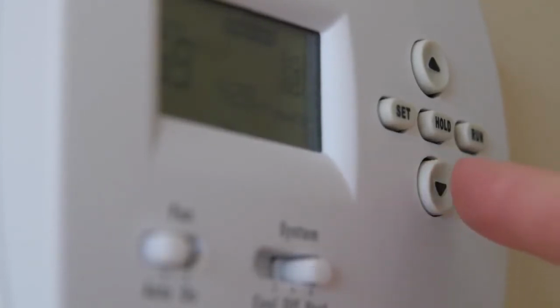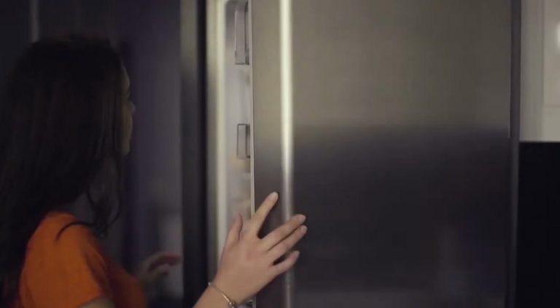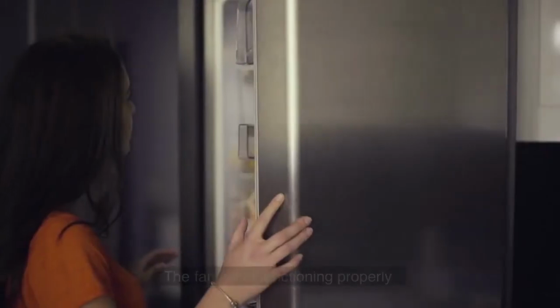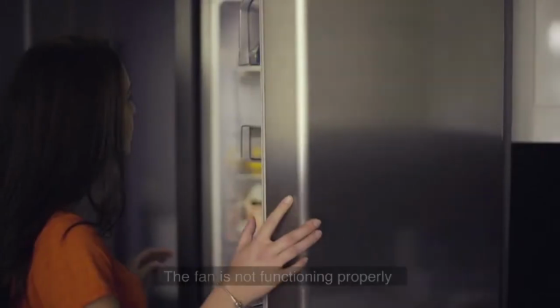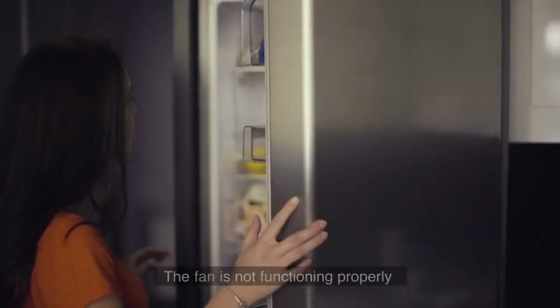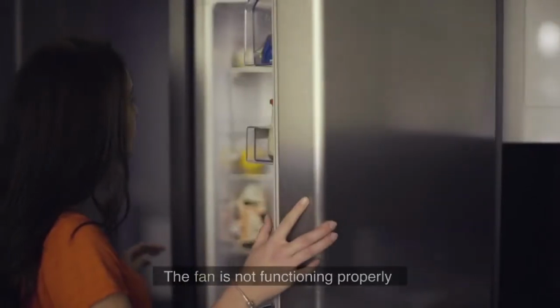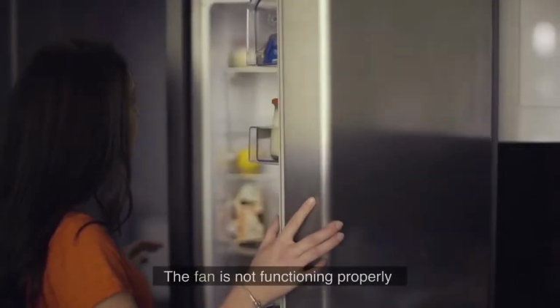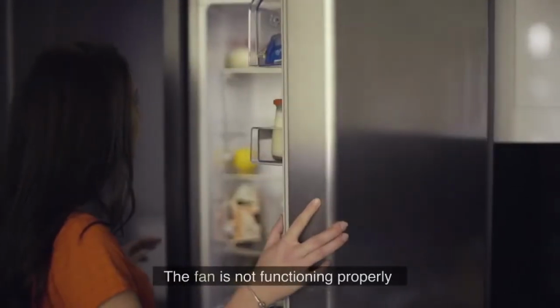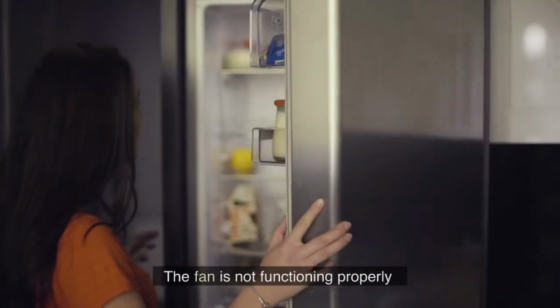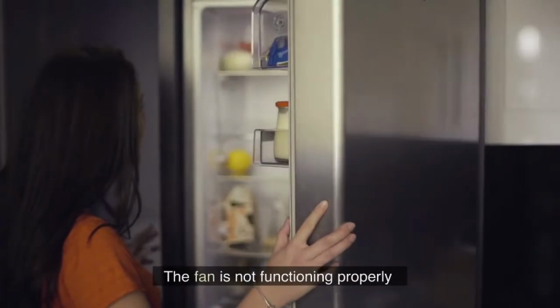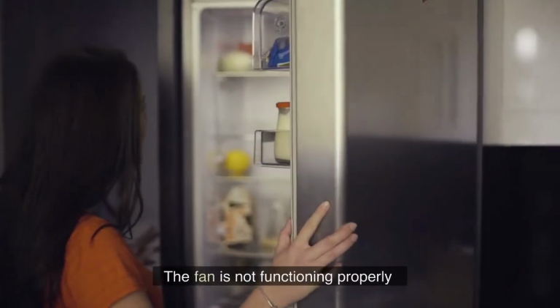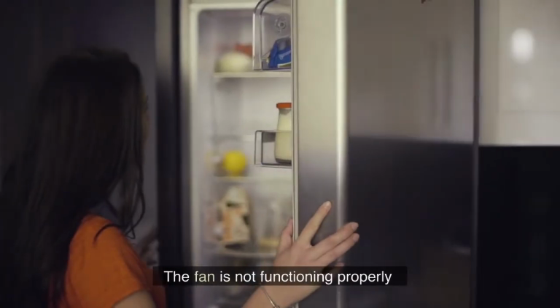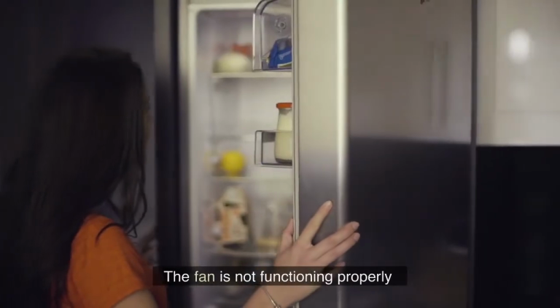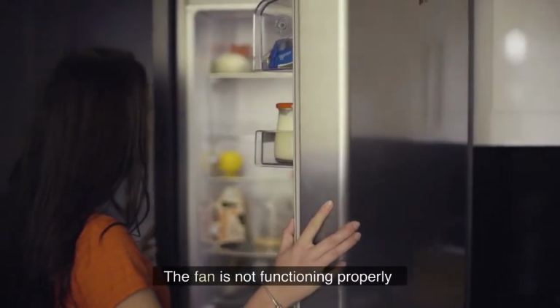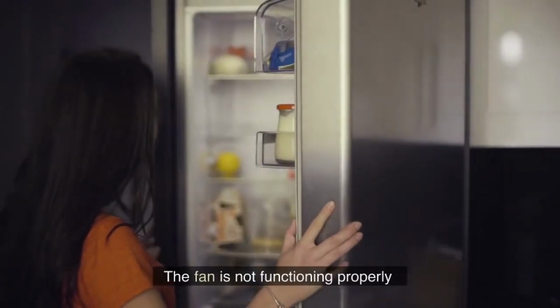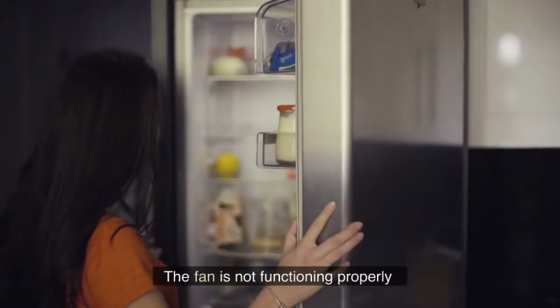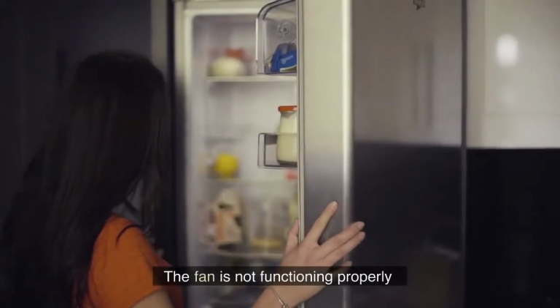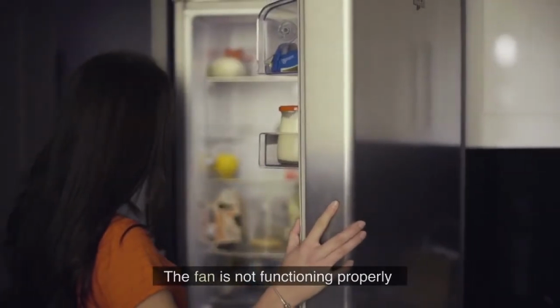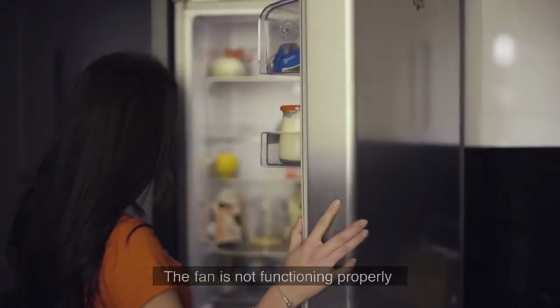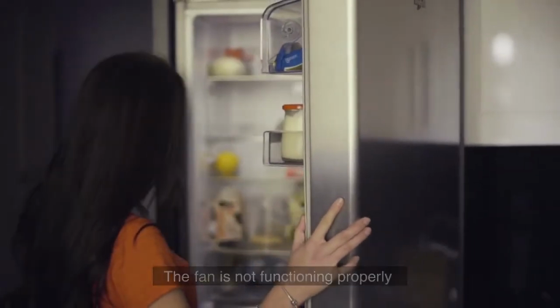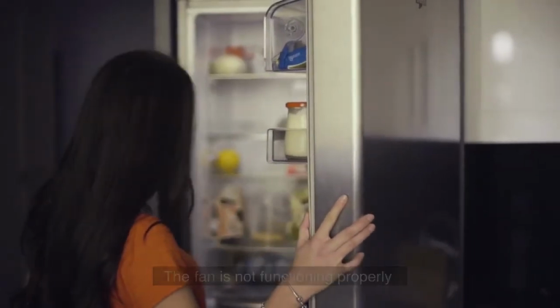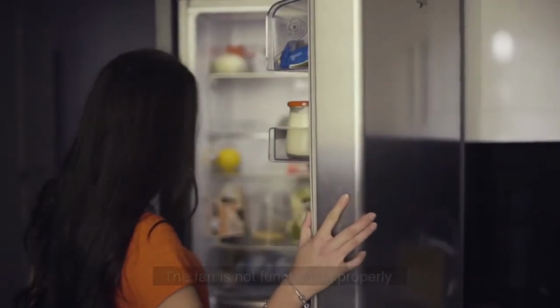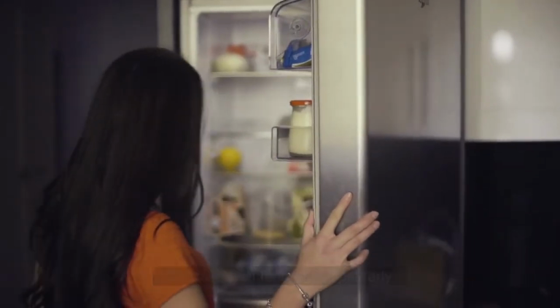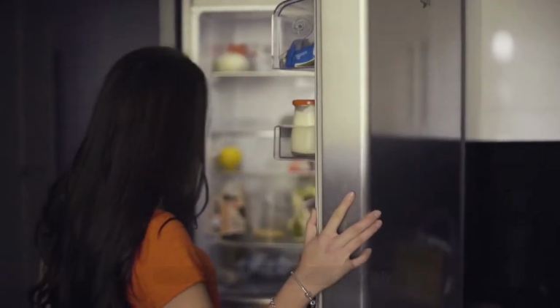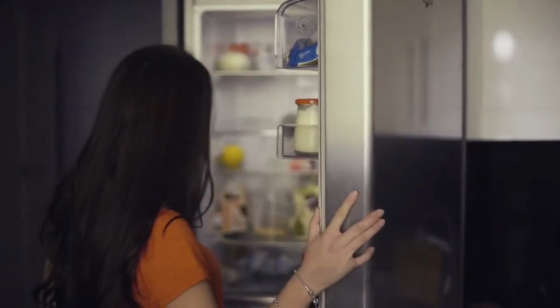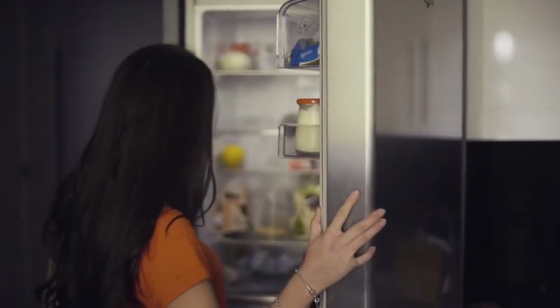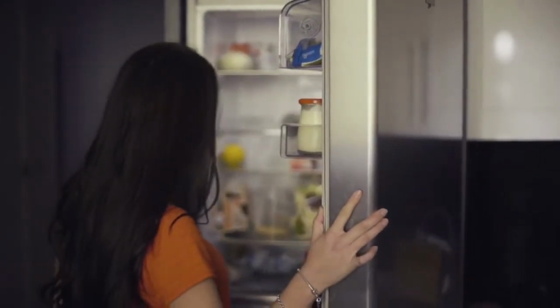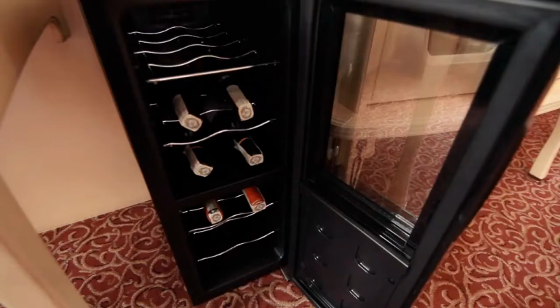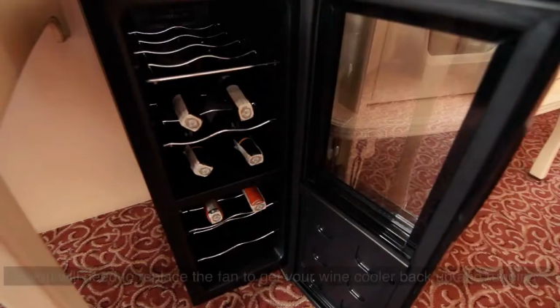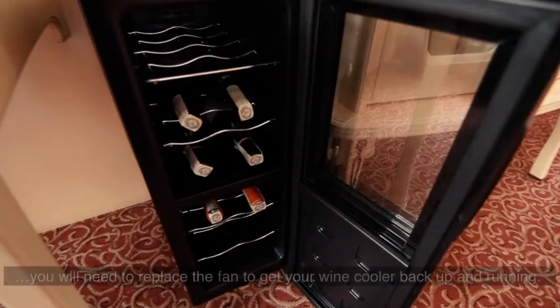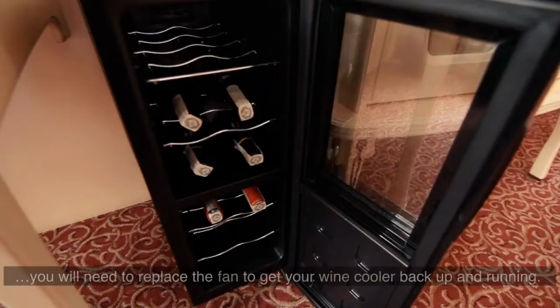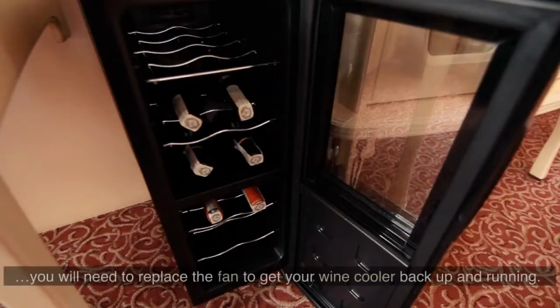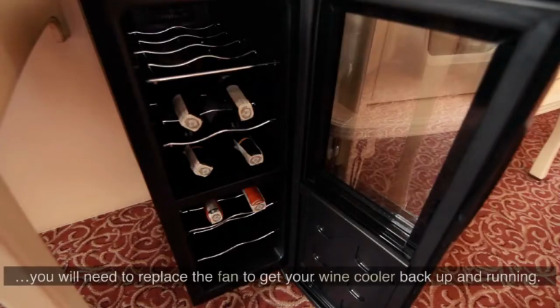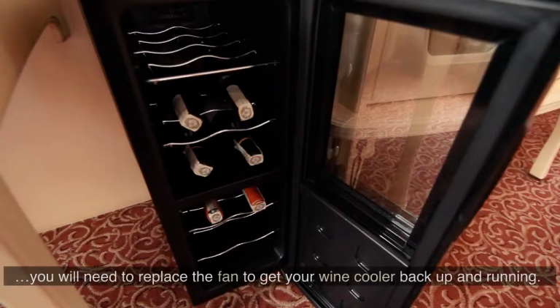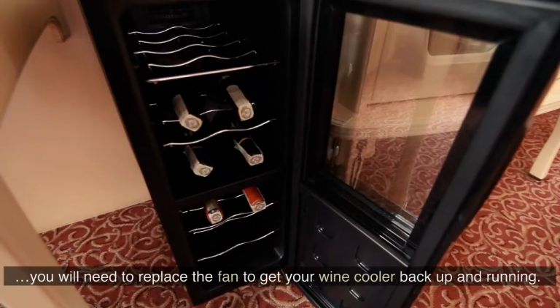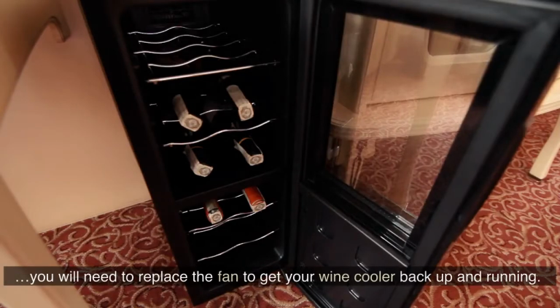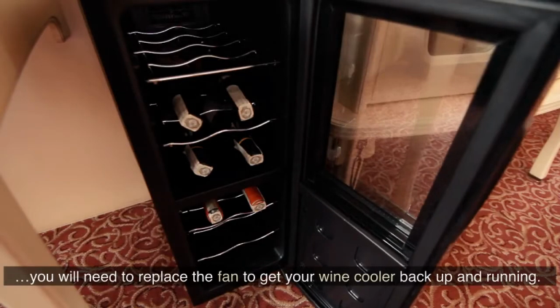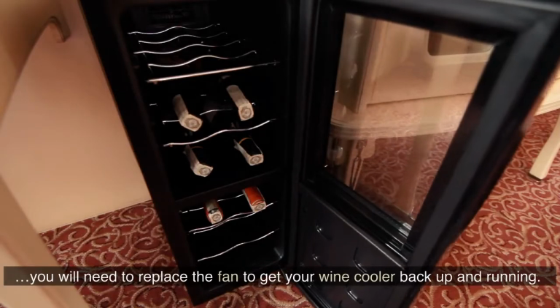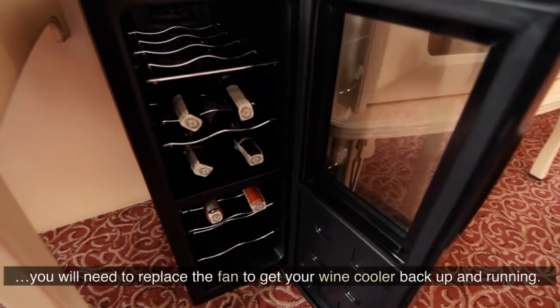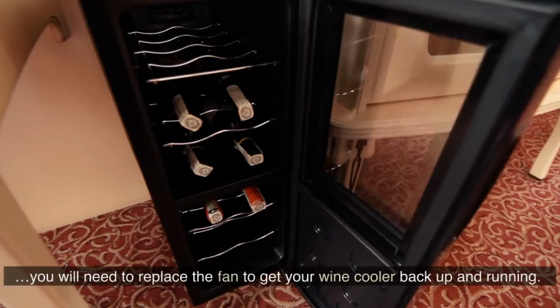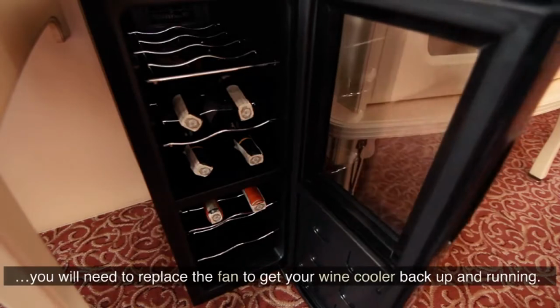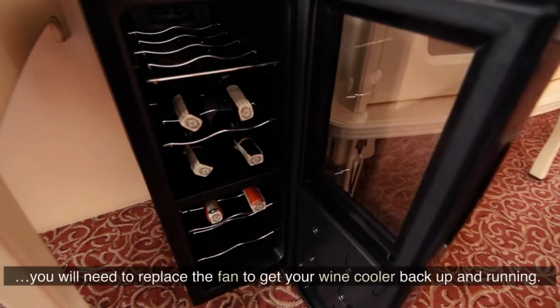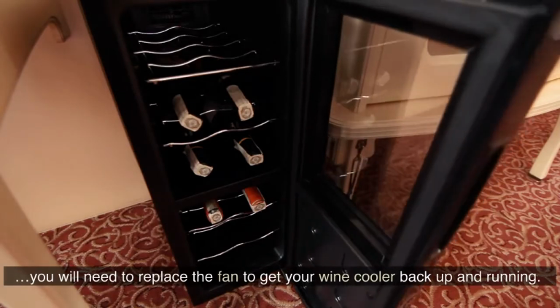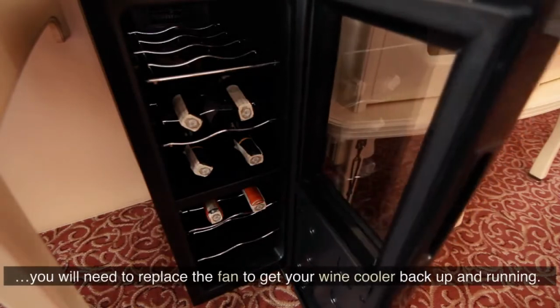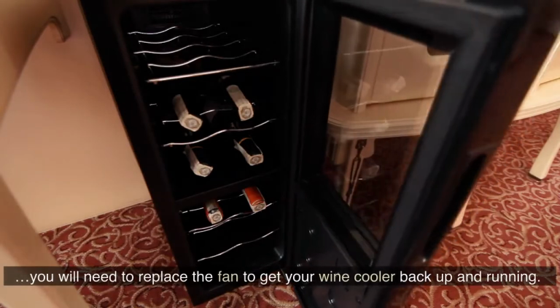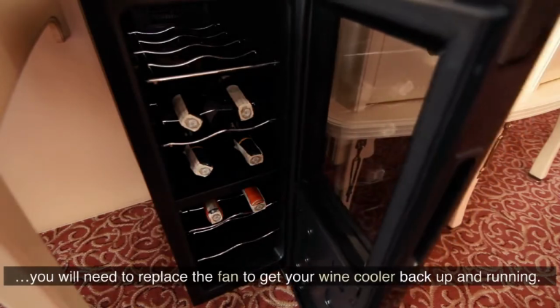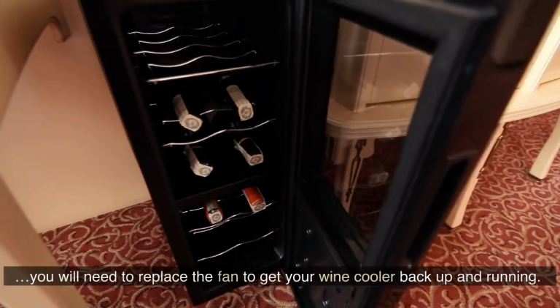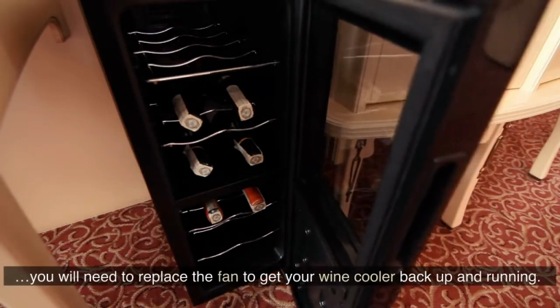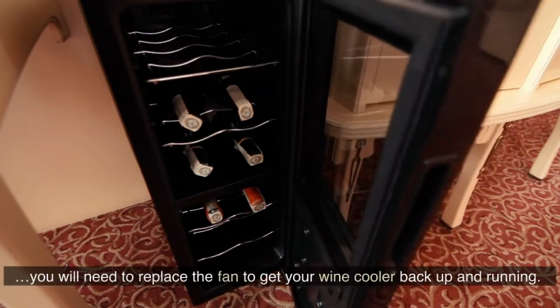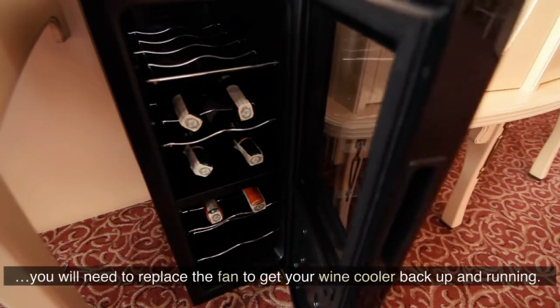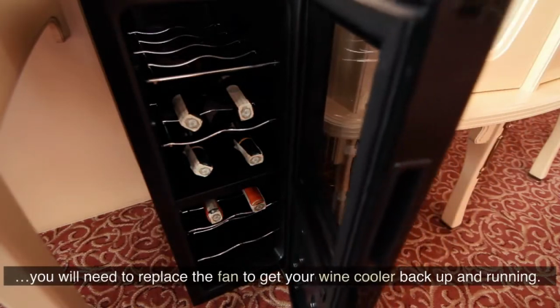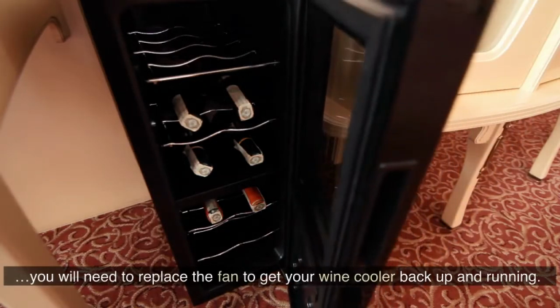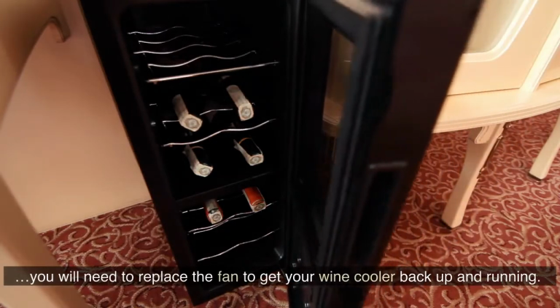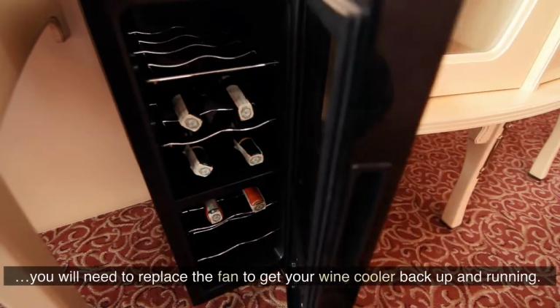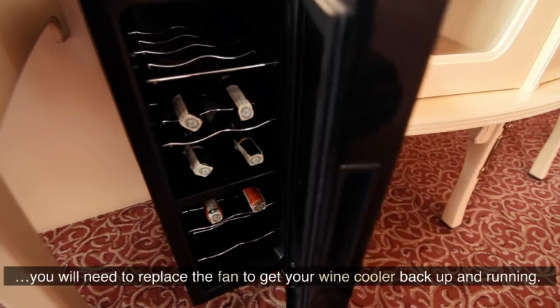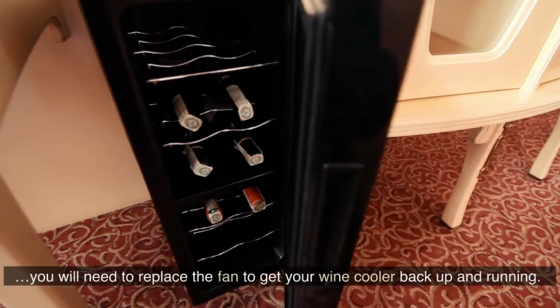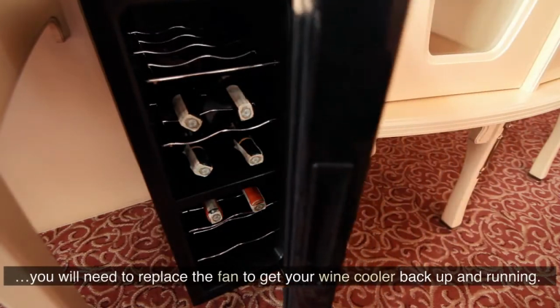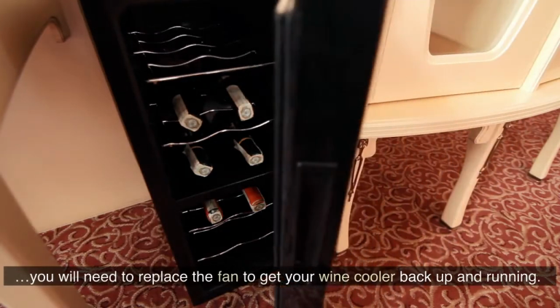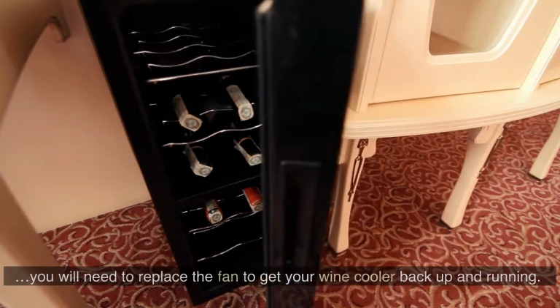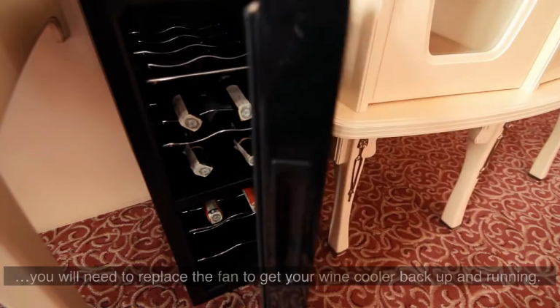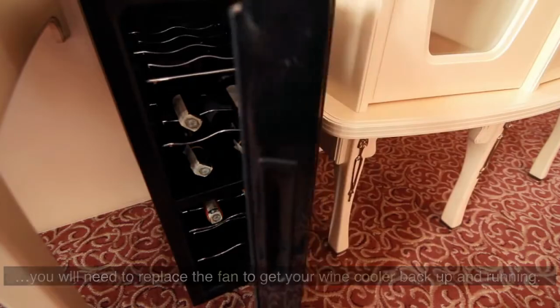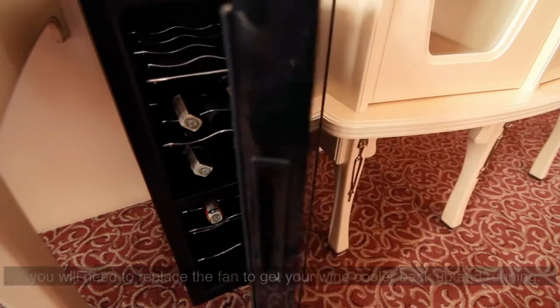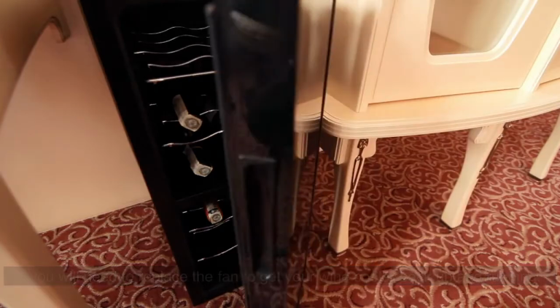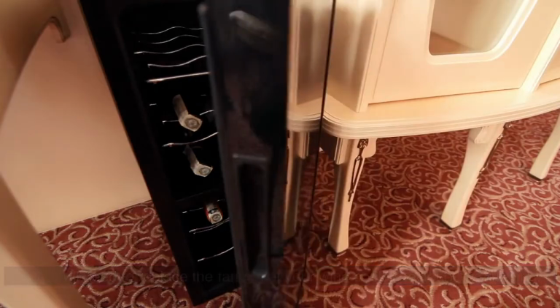The fan is not functioning properly. You will need to replace the fan to get your wine cooler back up and running.